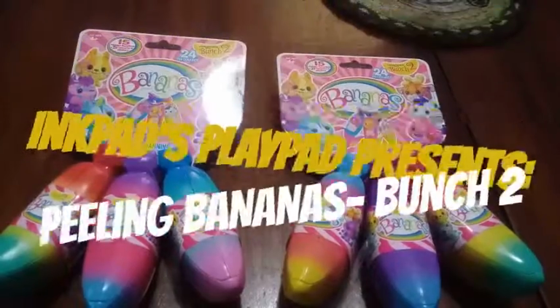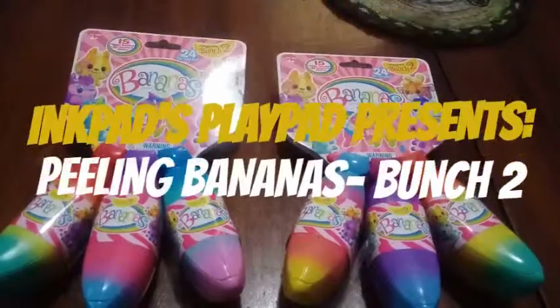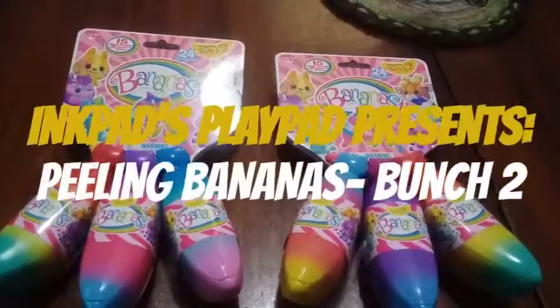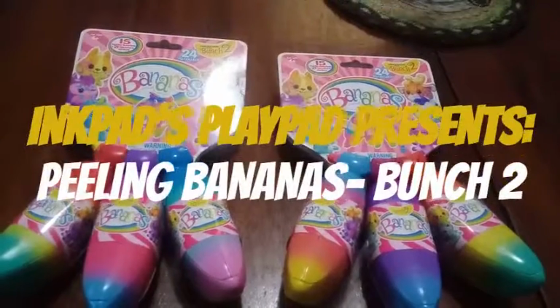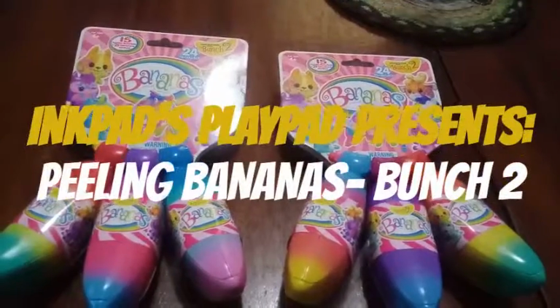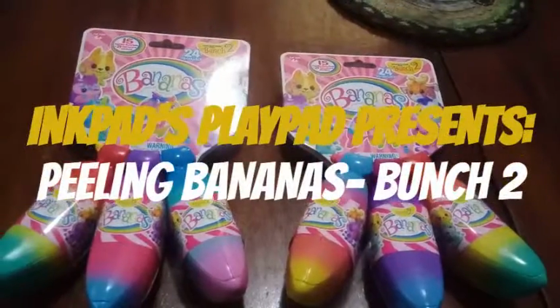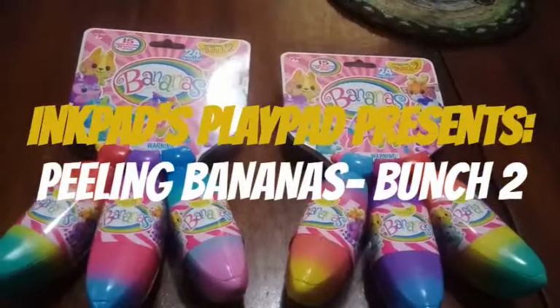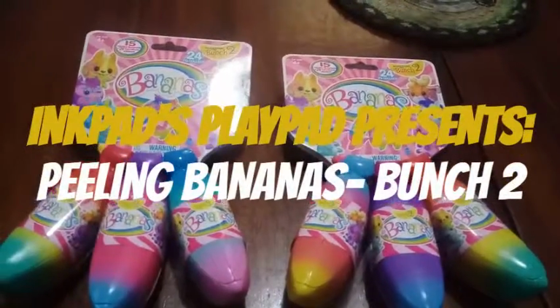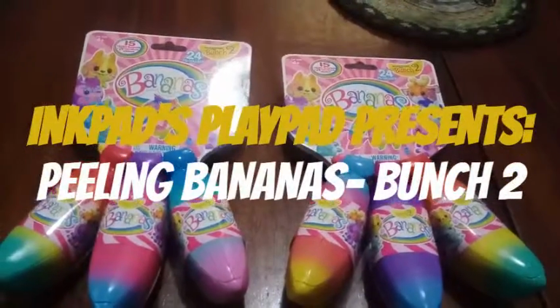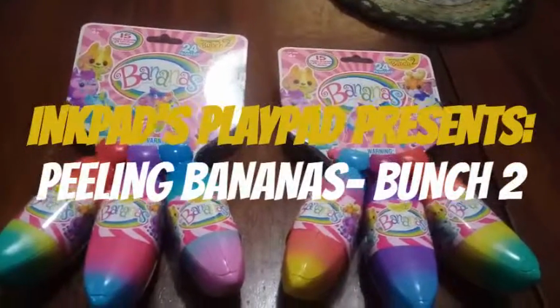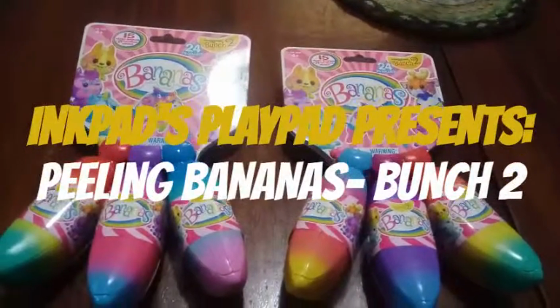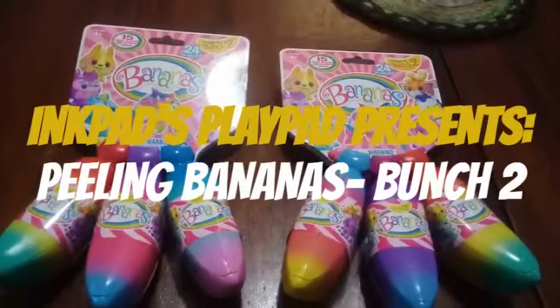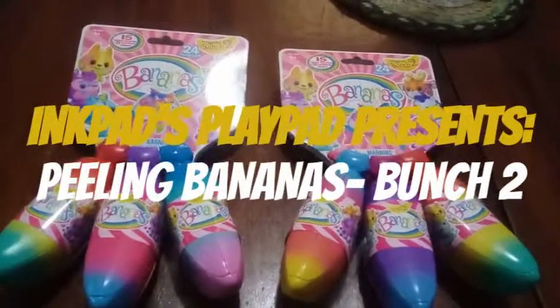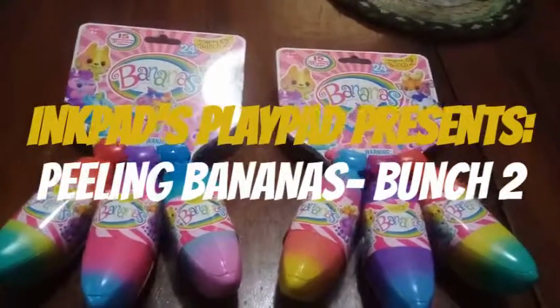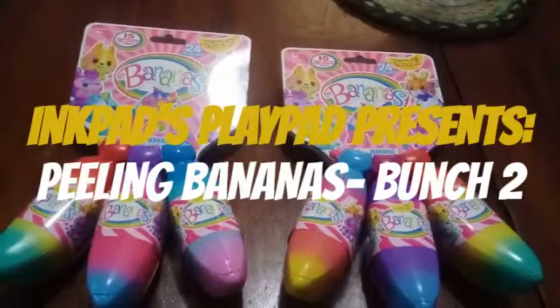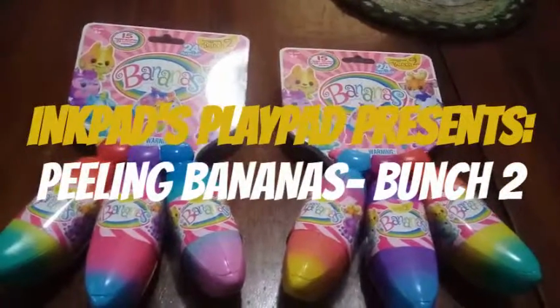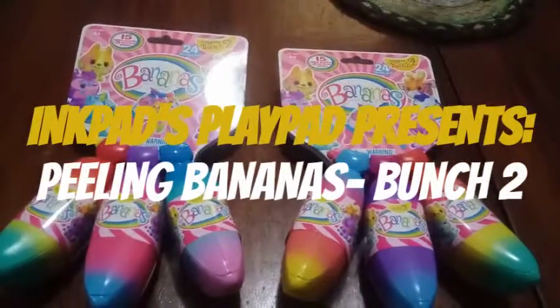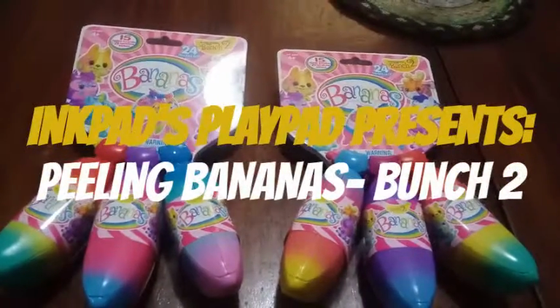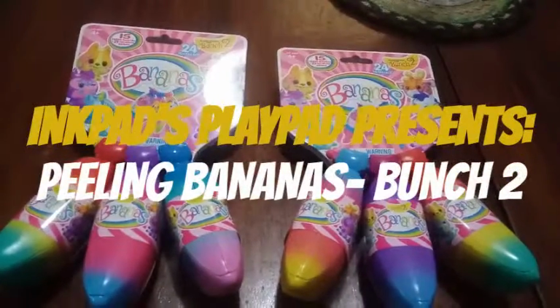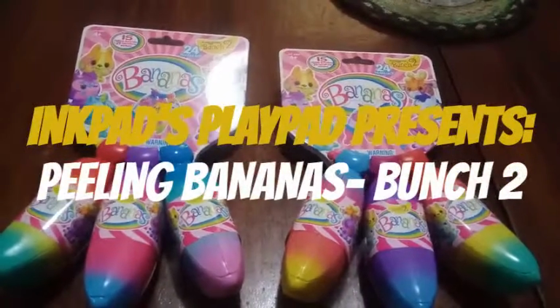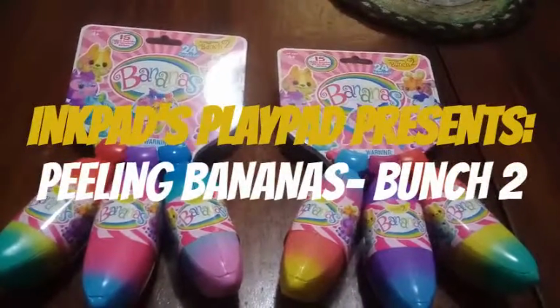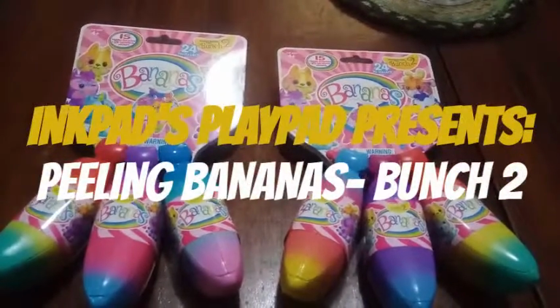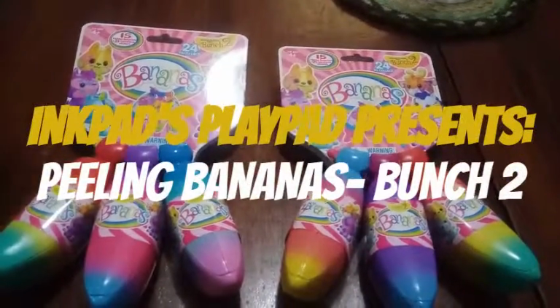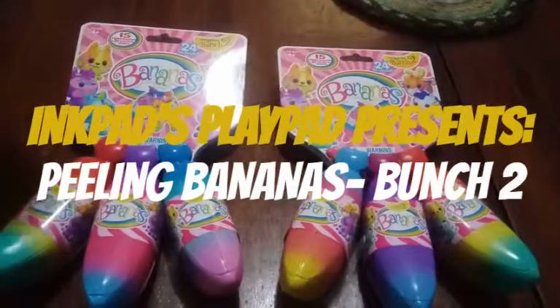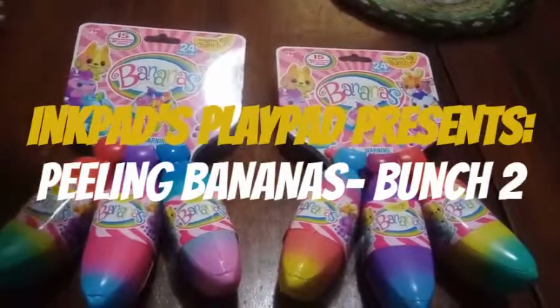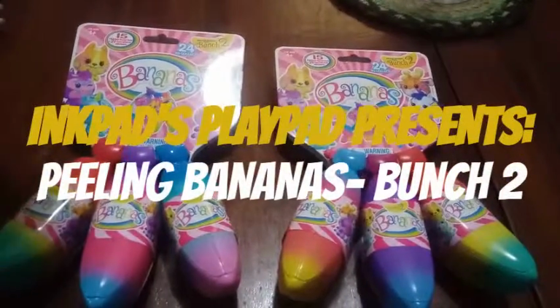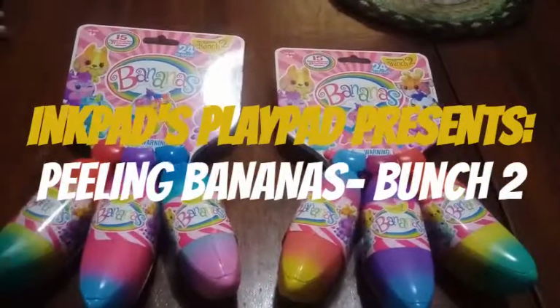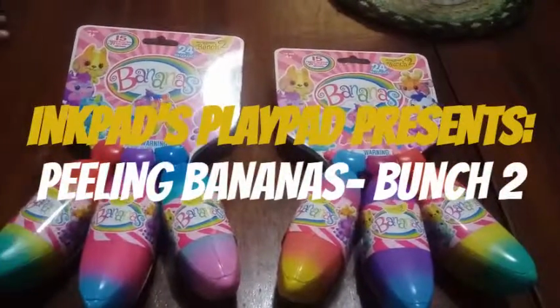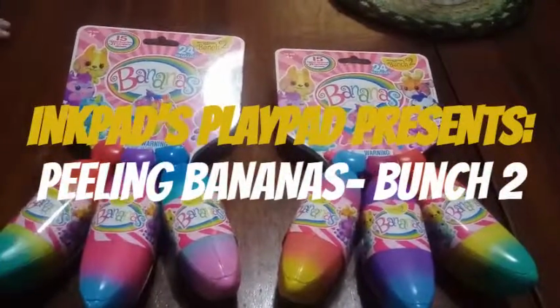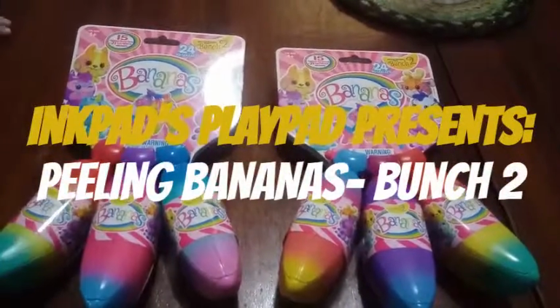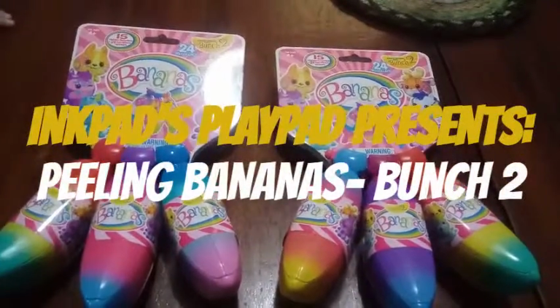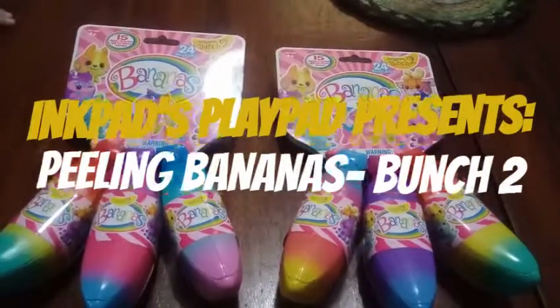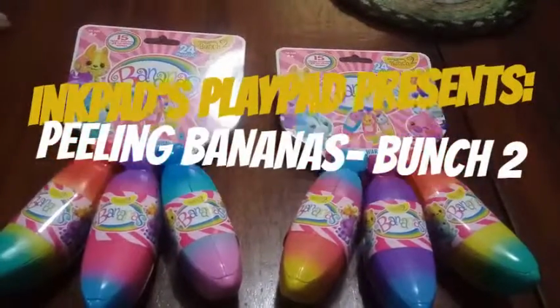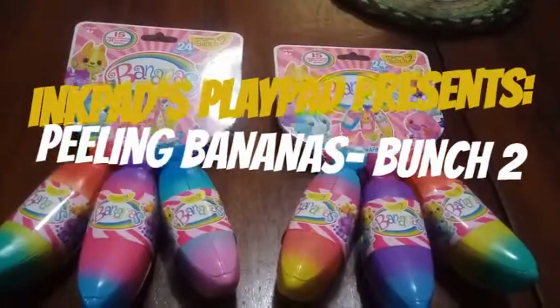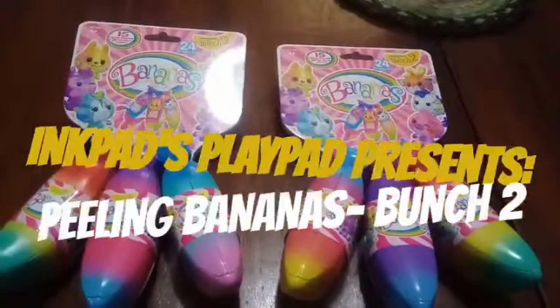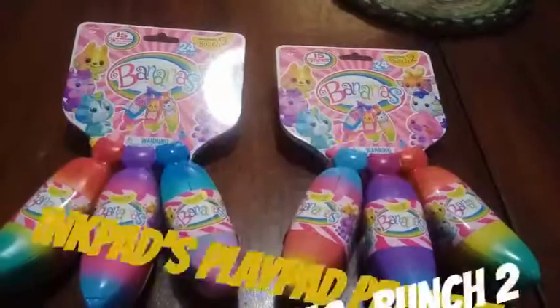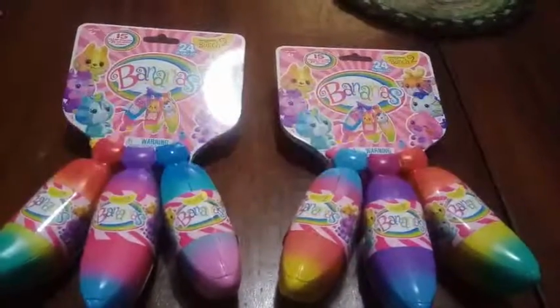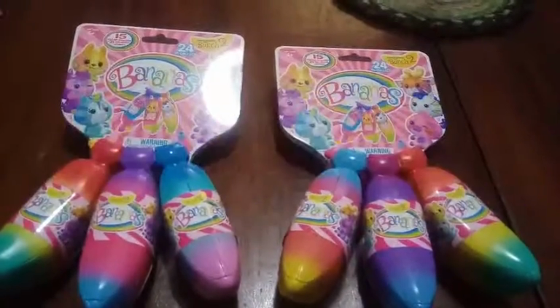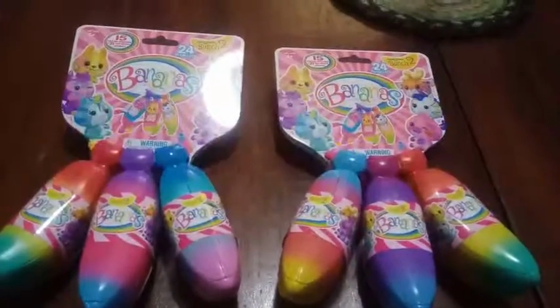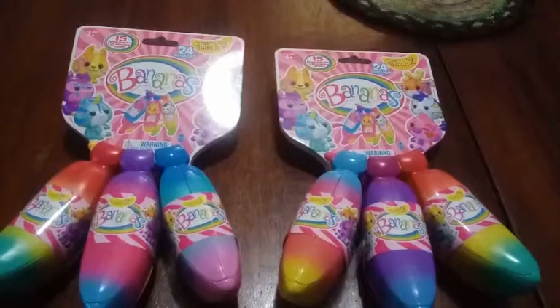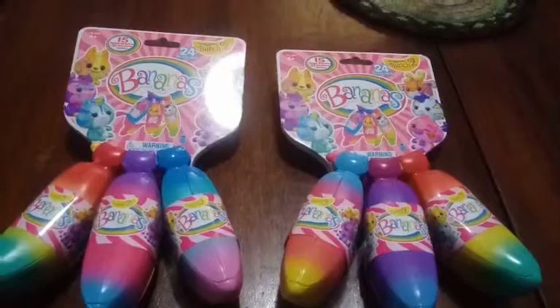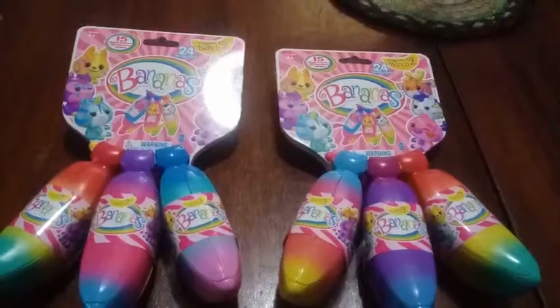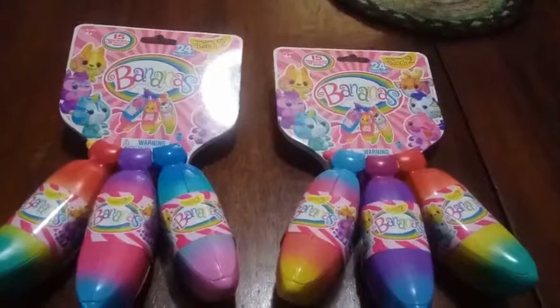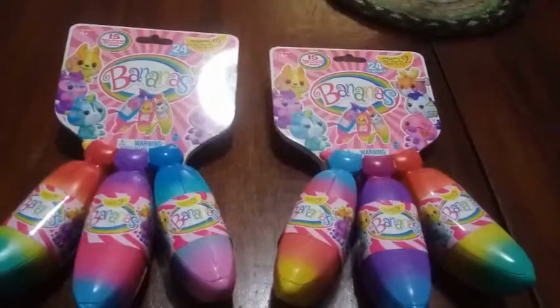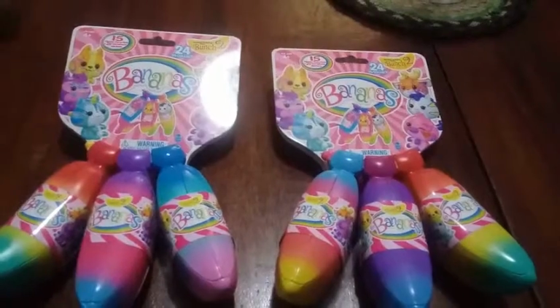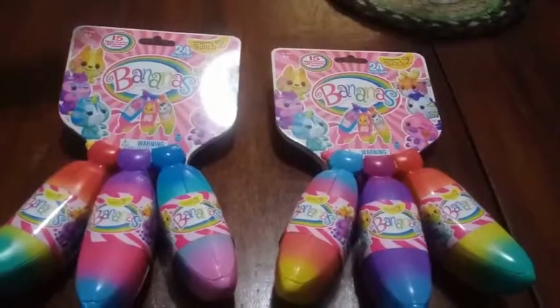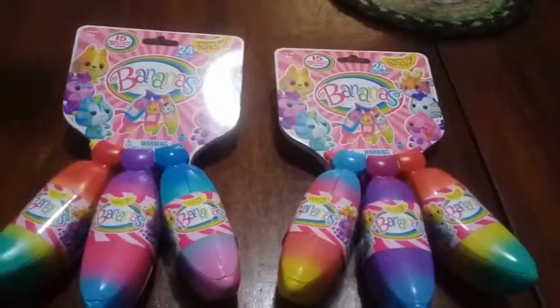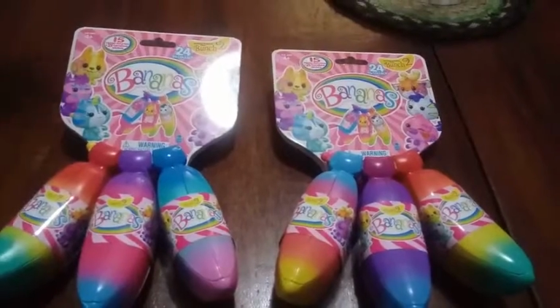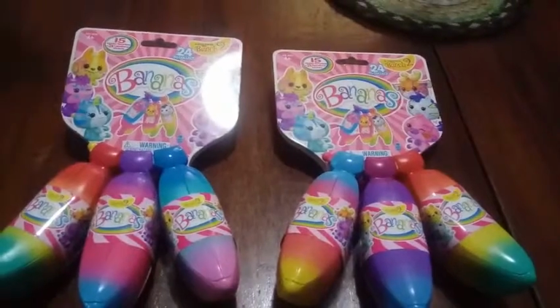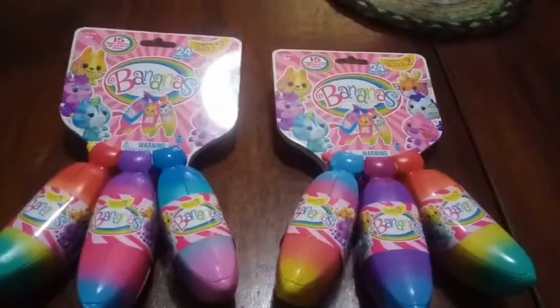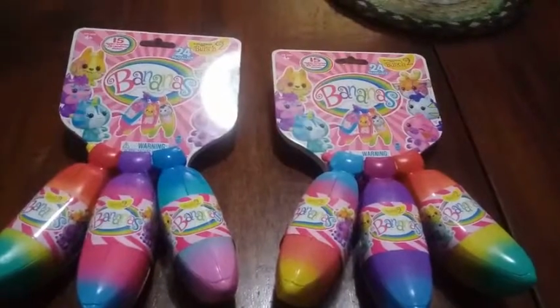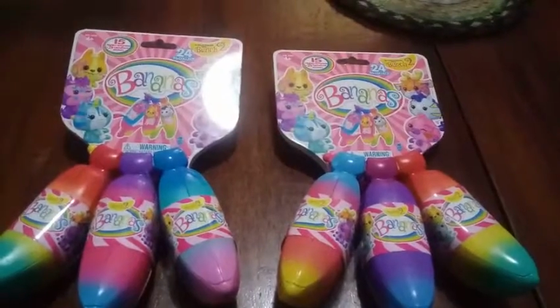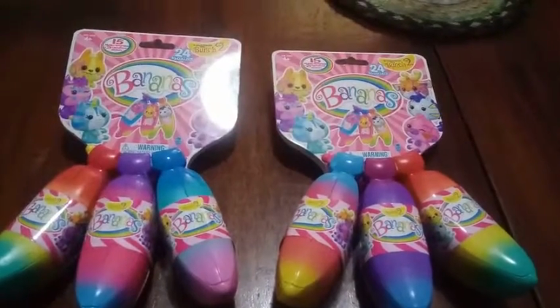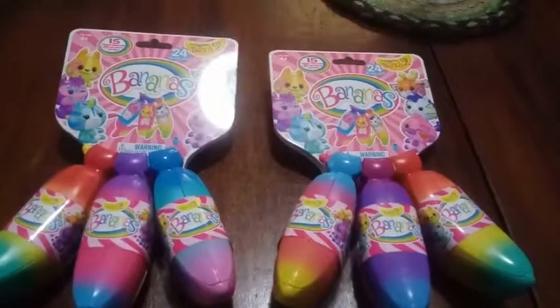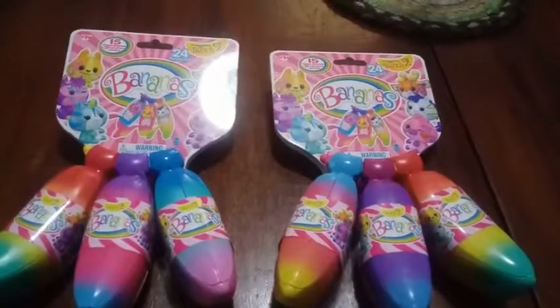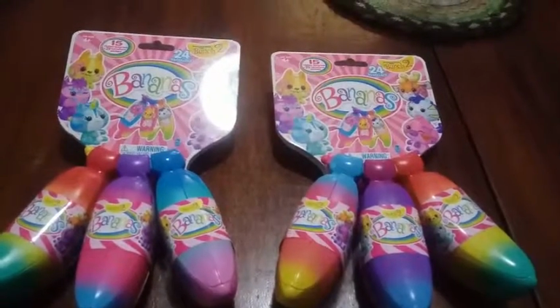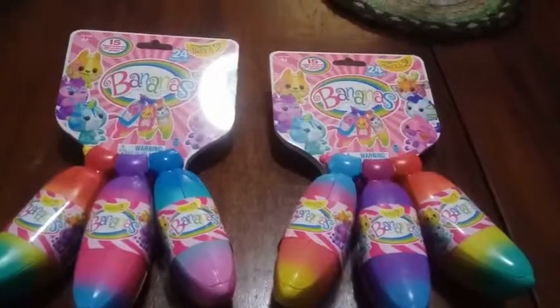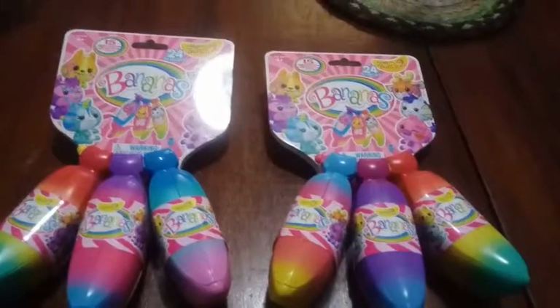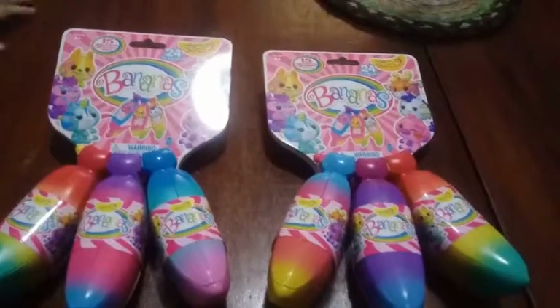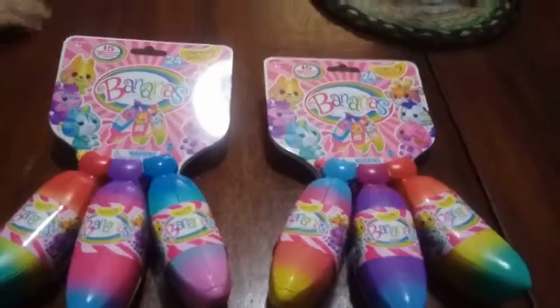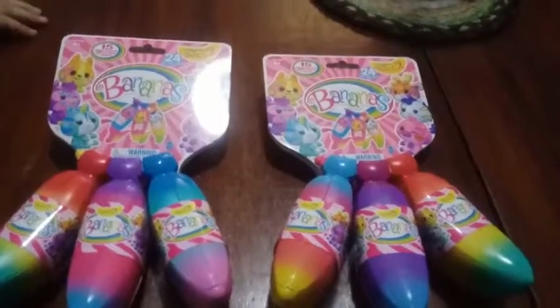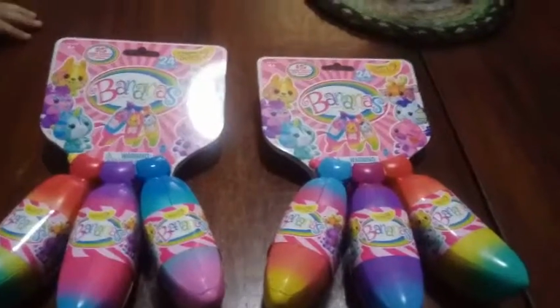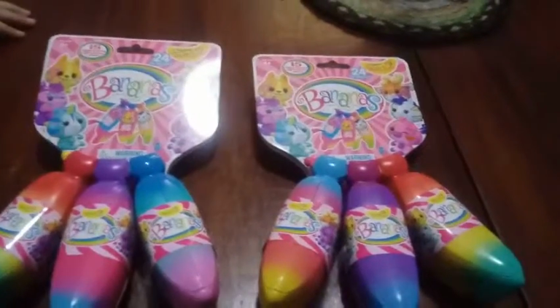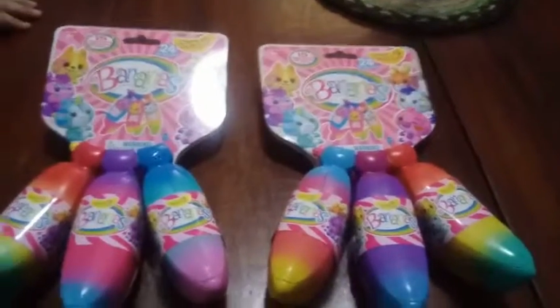Hey everybody, we're back with another unboxing, and guess what we're unboxing today? Bananas! This is Bunch 2!